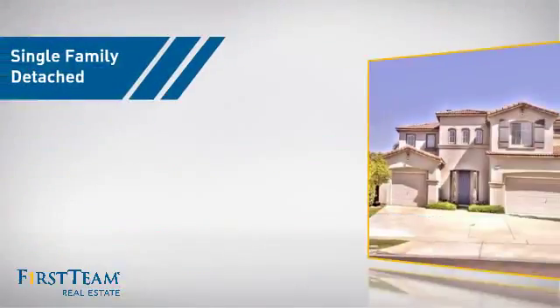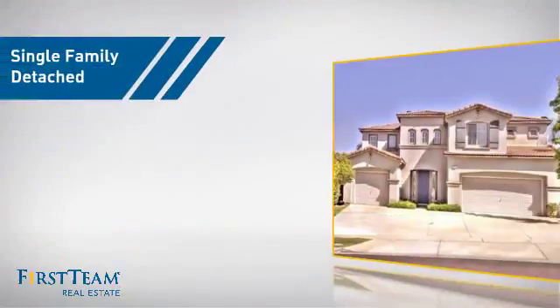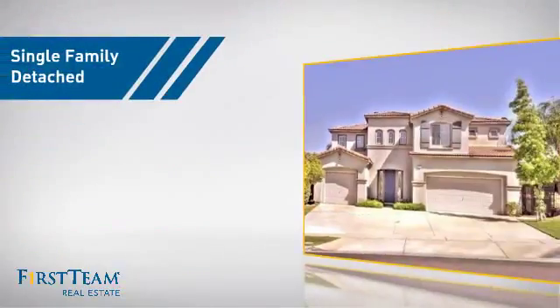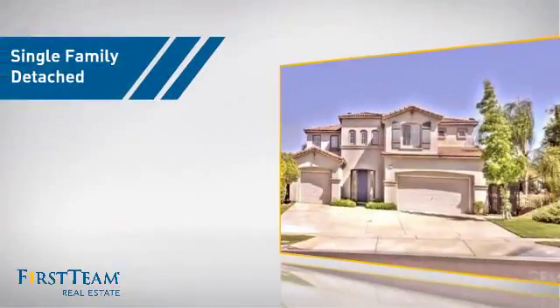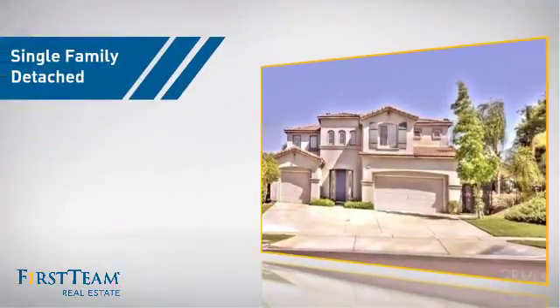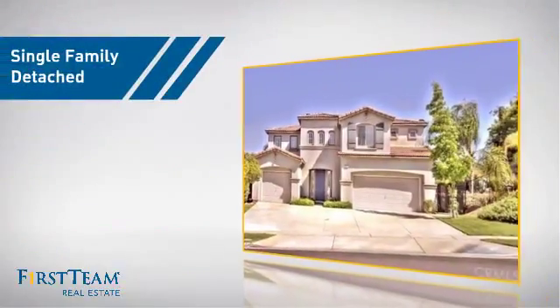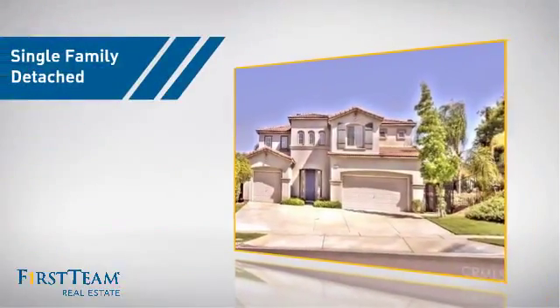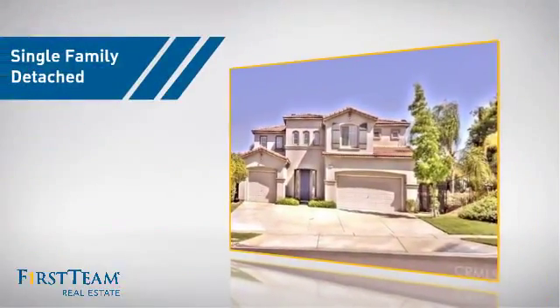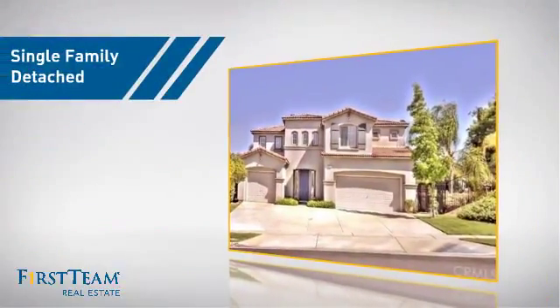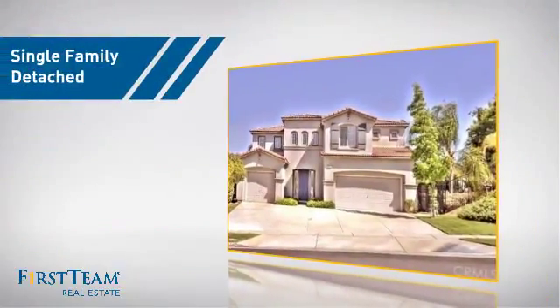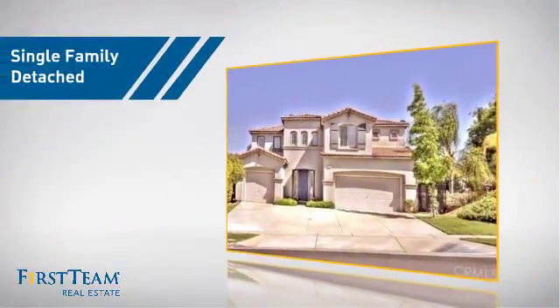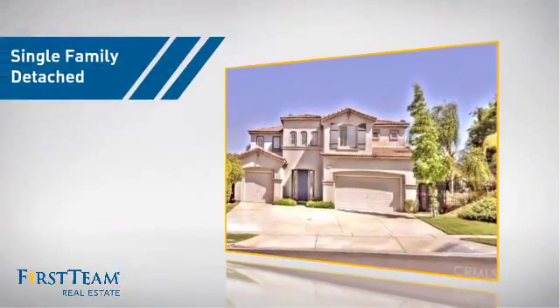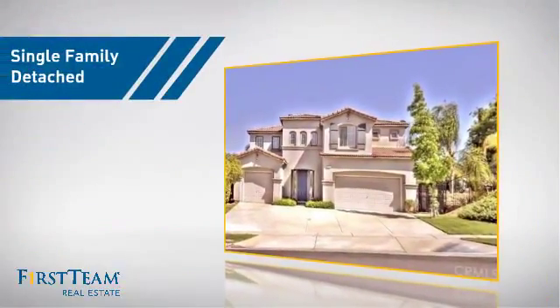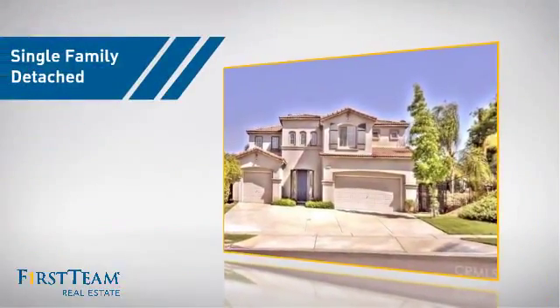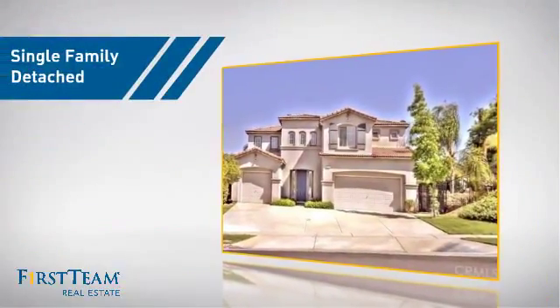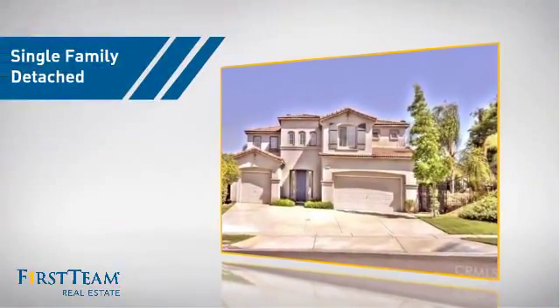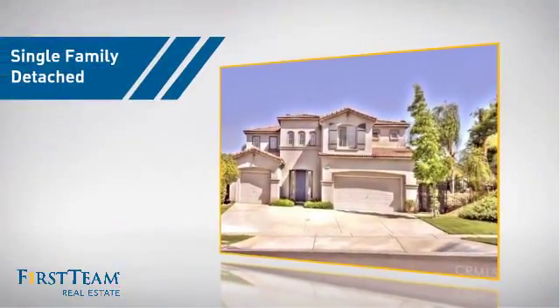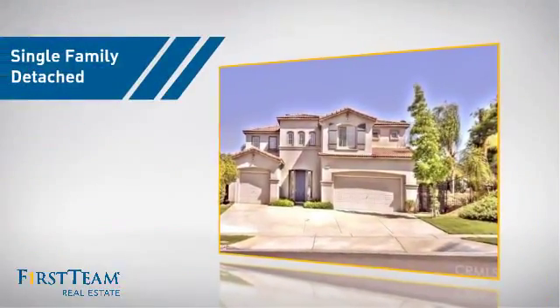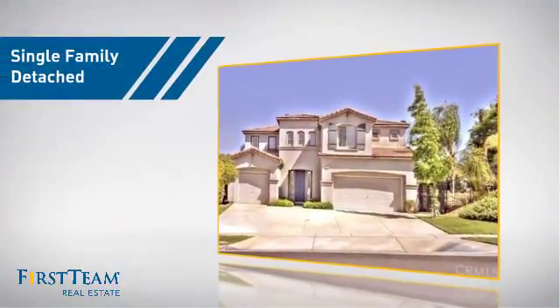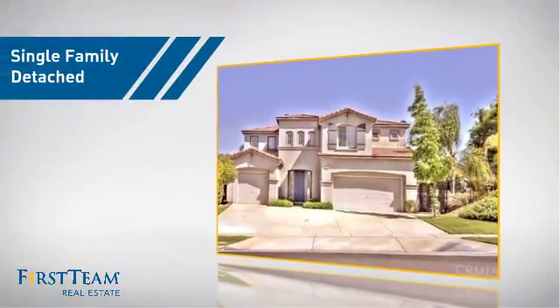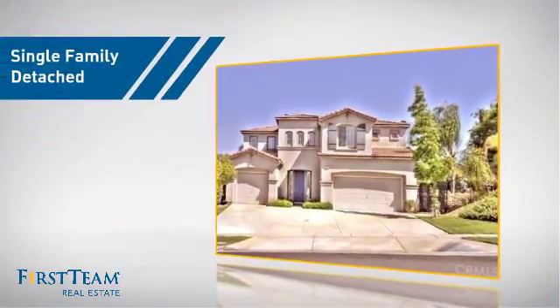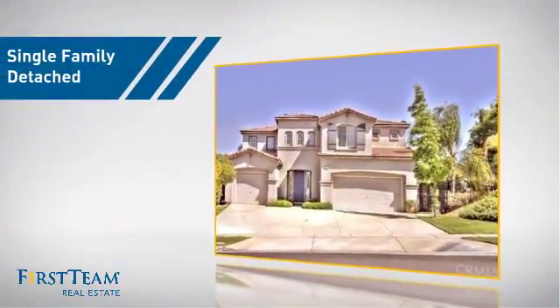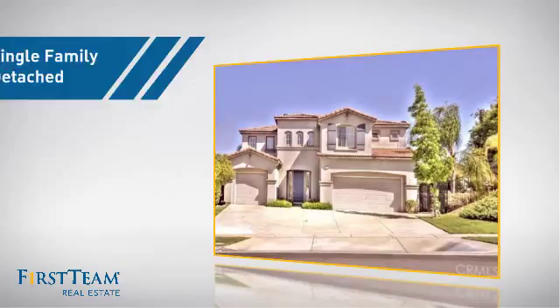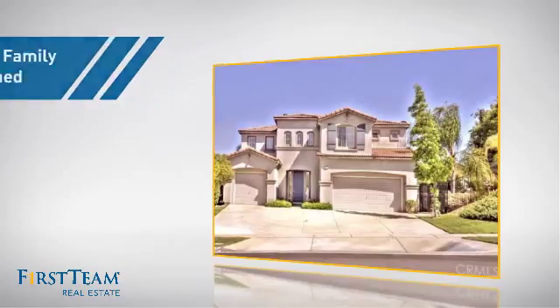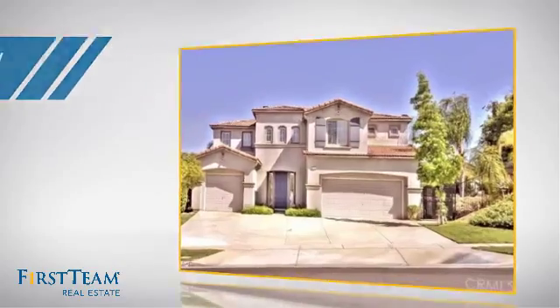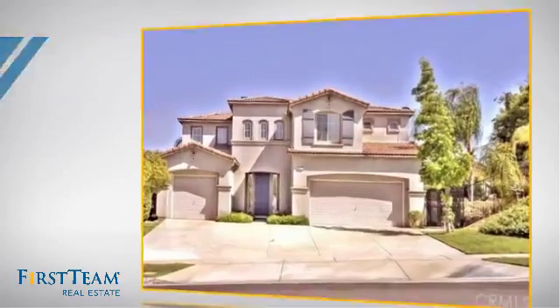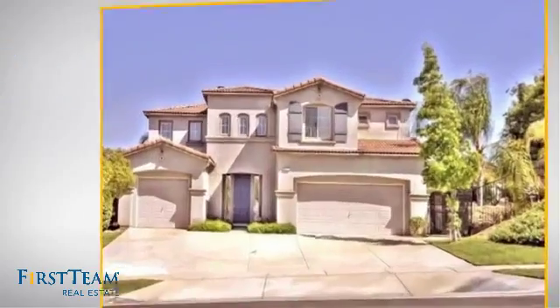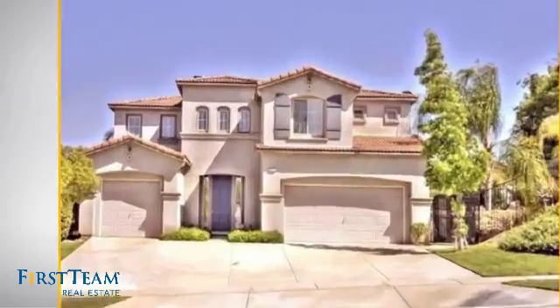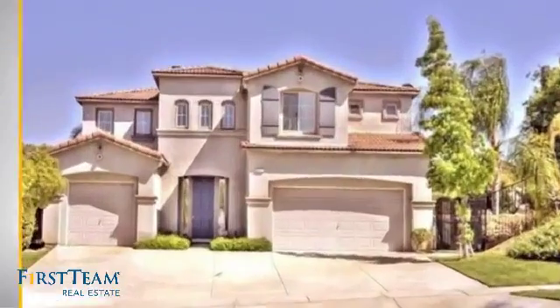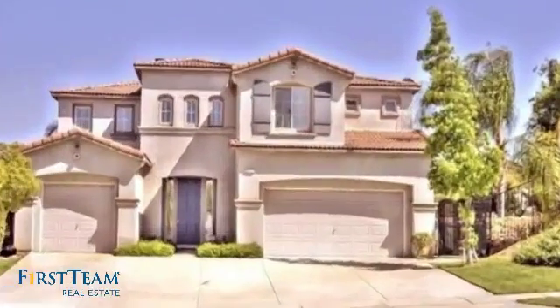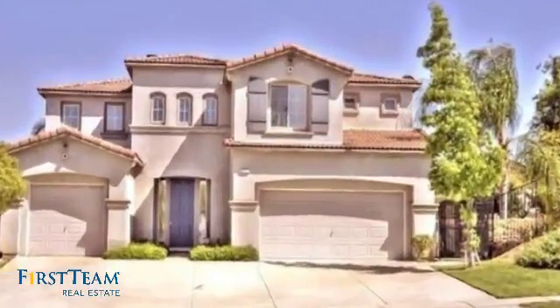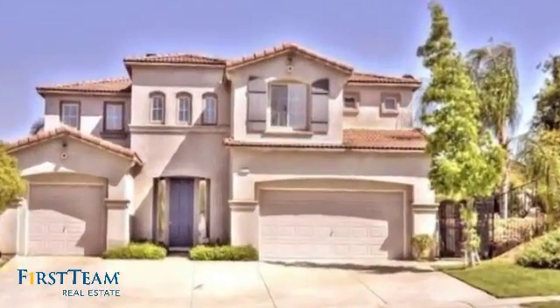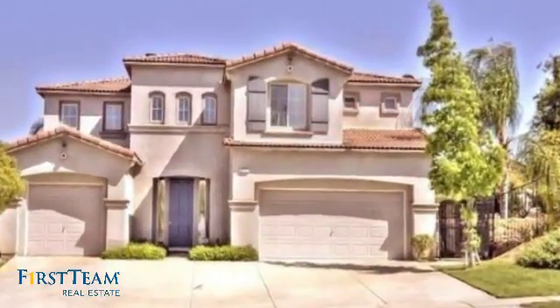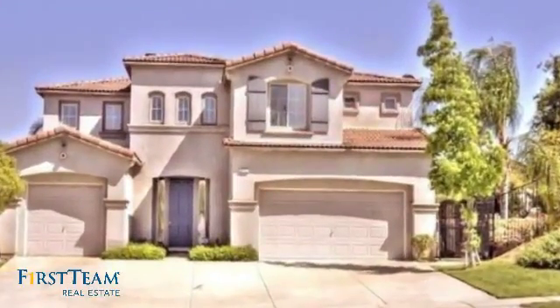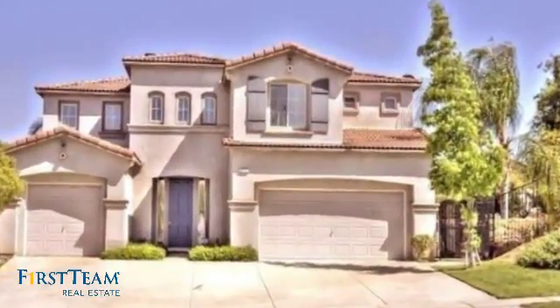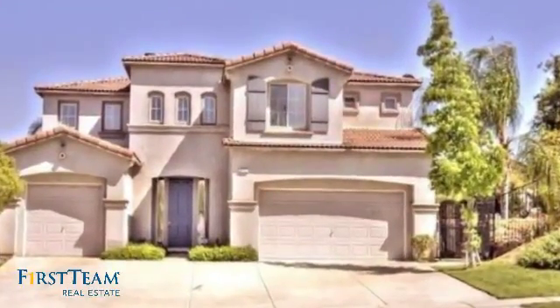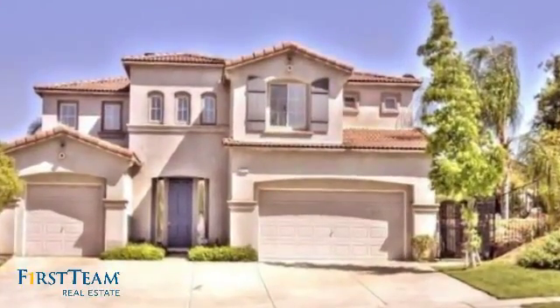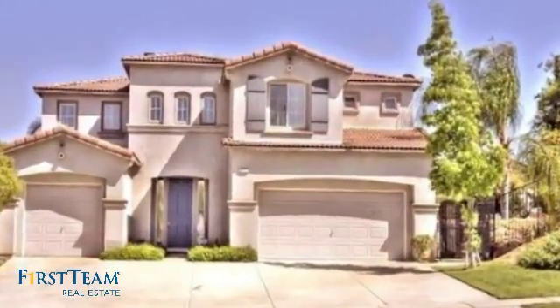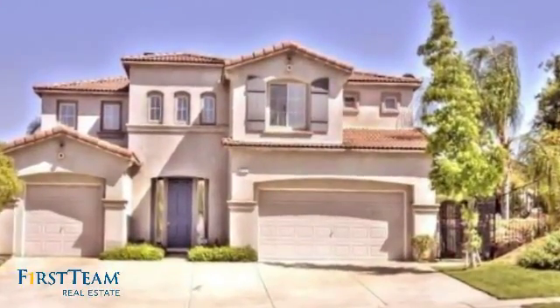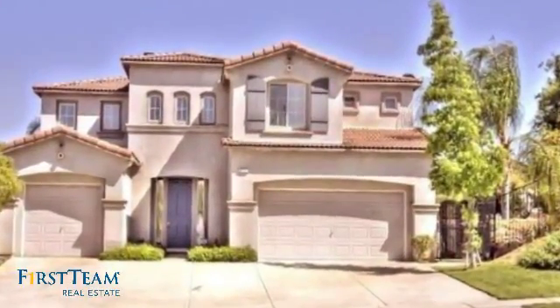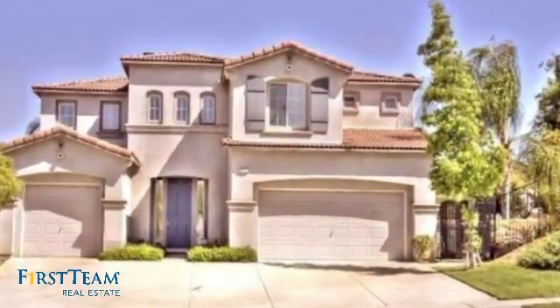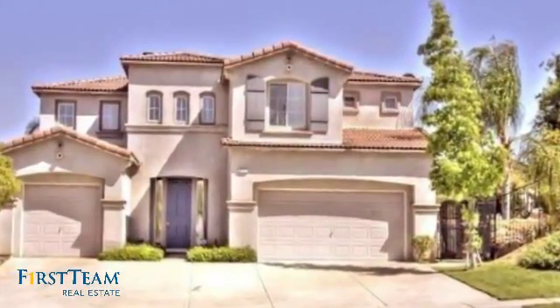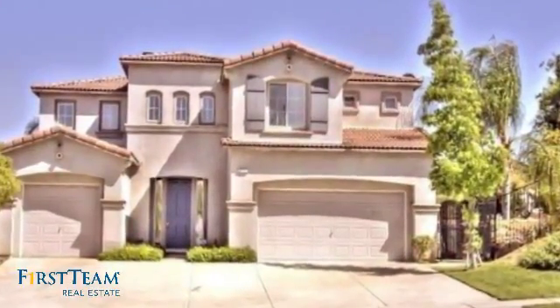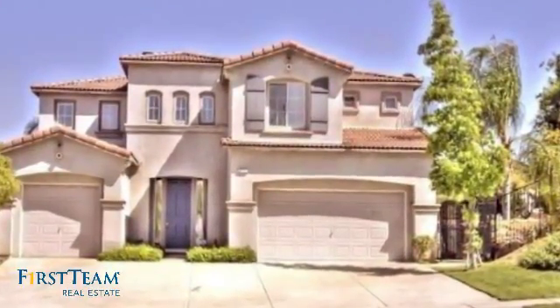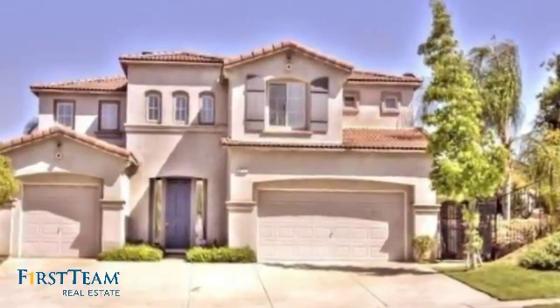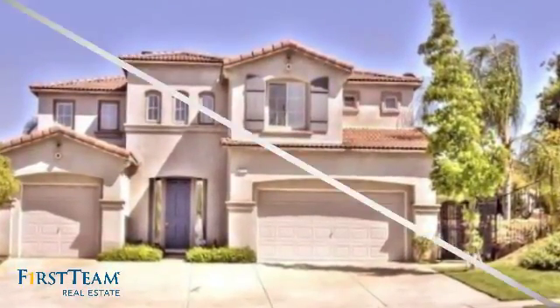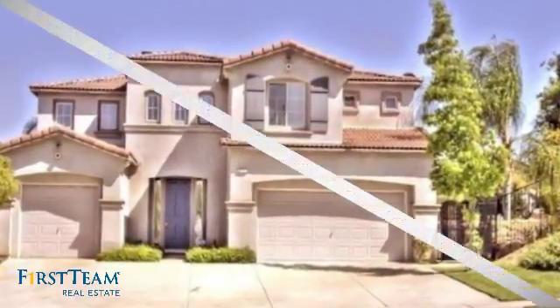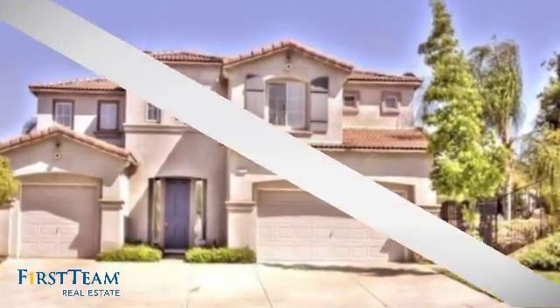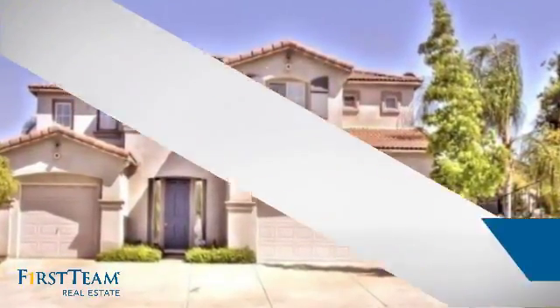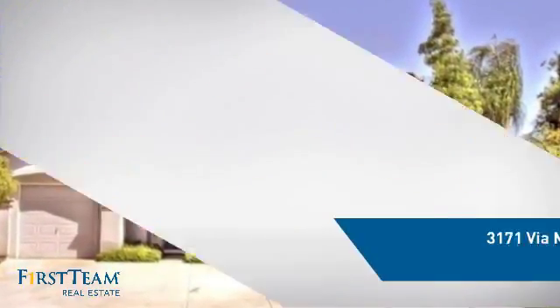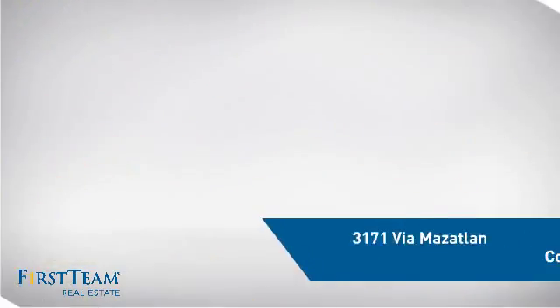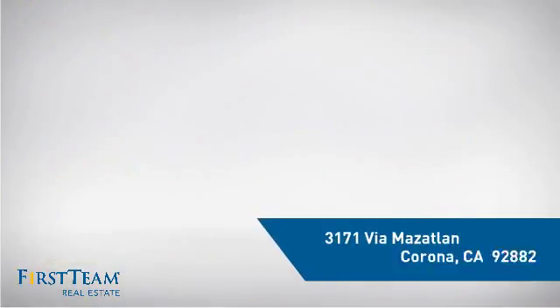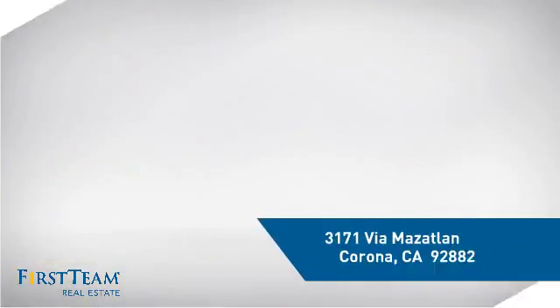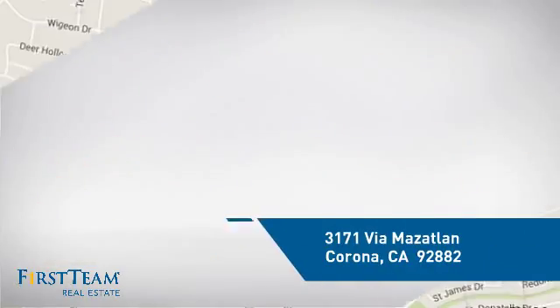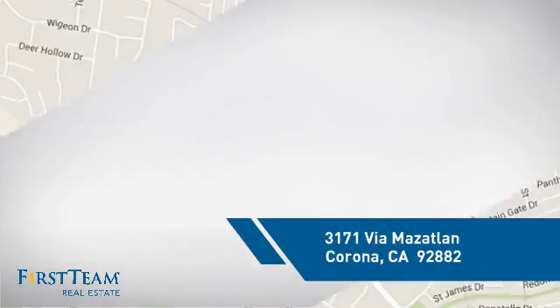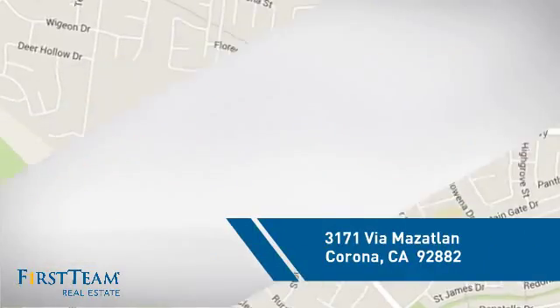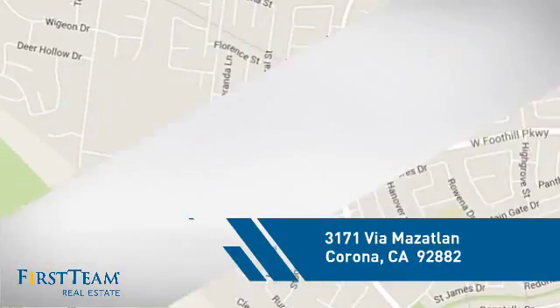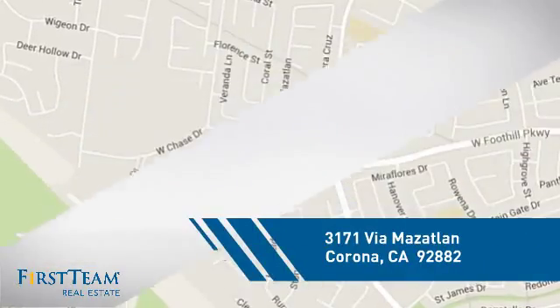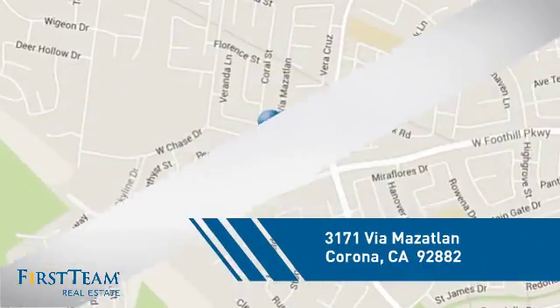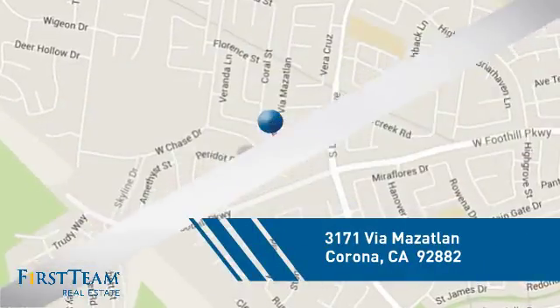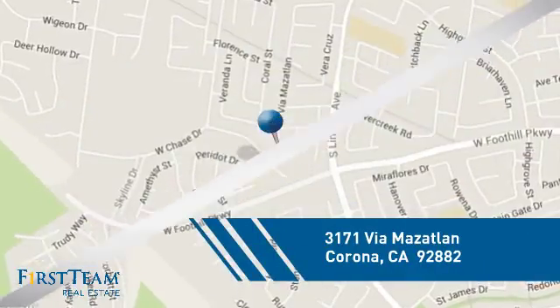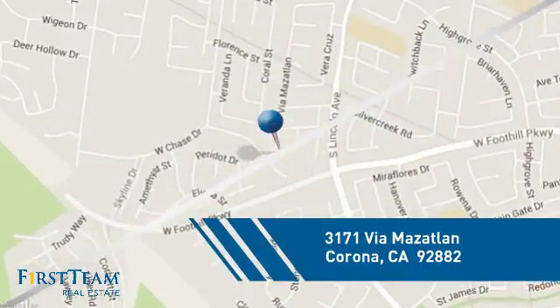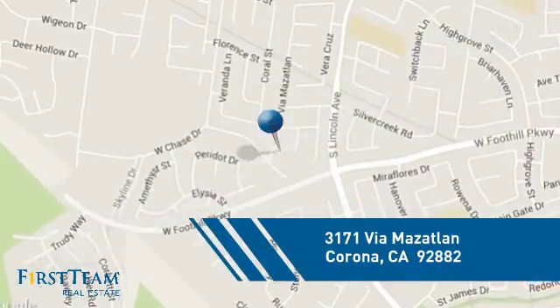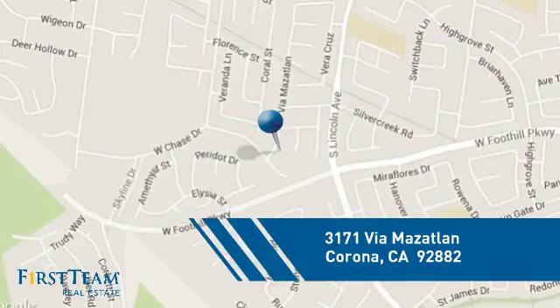This detached home is a great choice for families who want the privacy of their very own lot, and it's located in the Corona area.